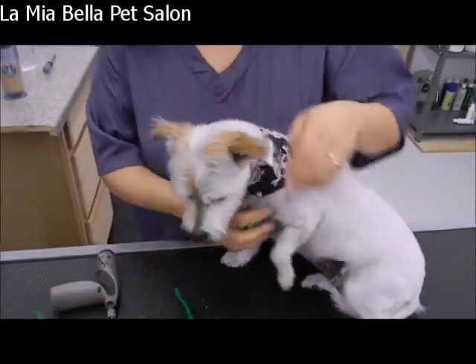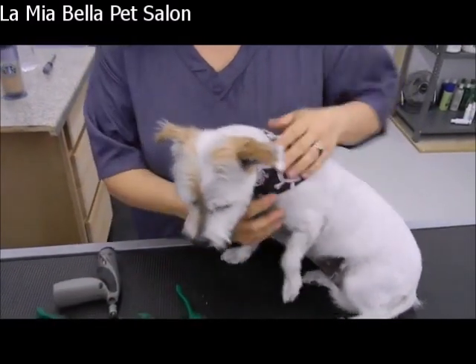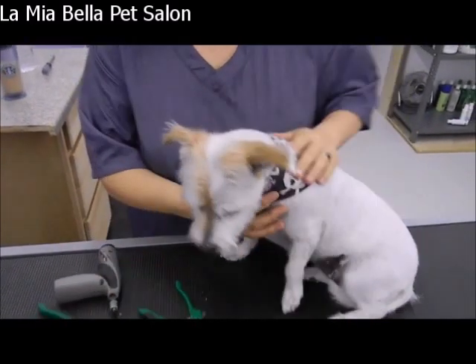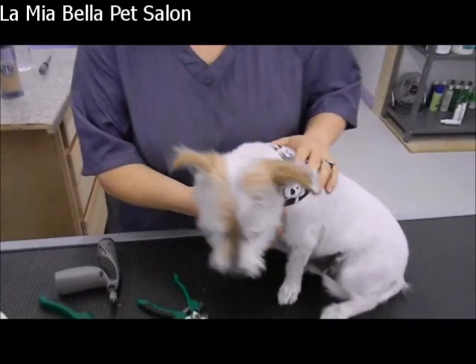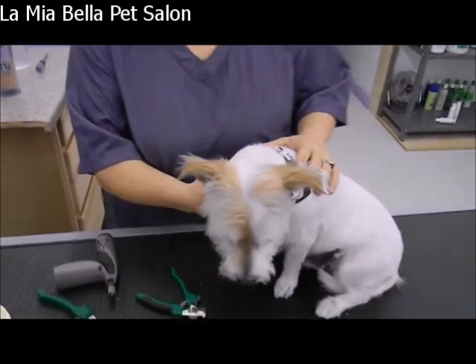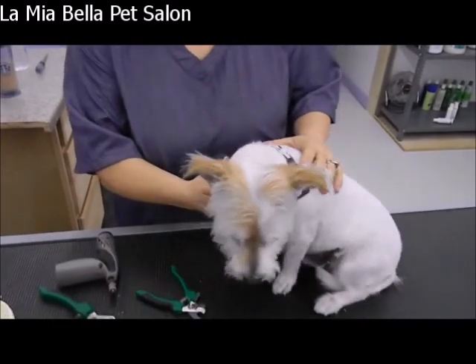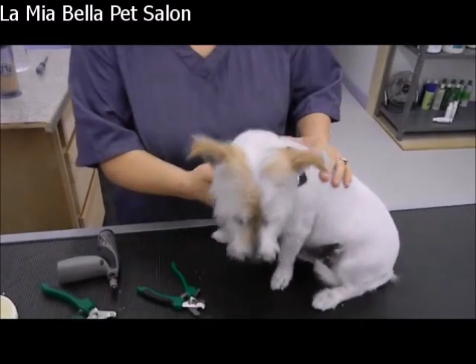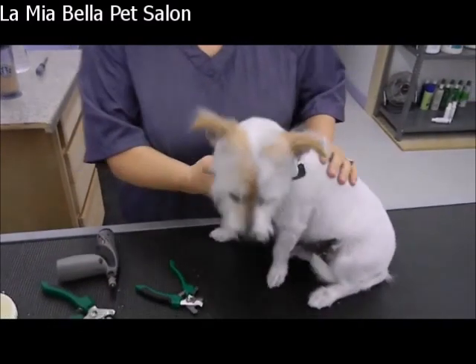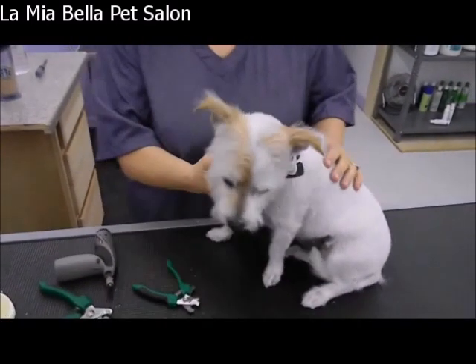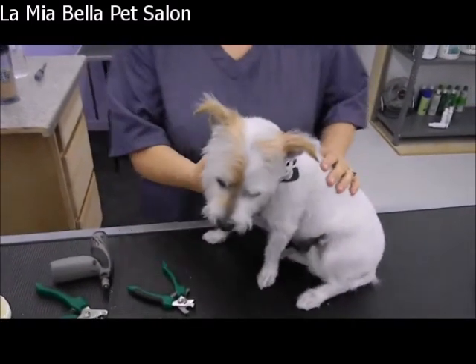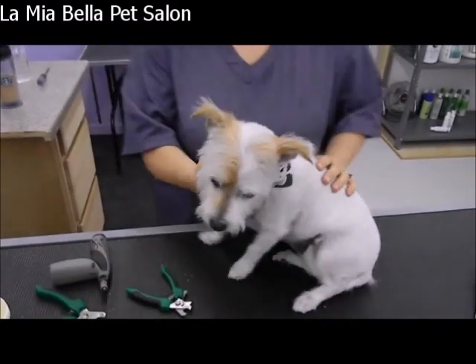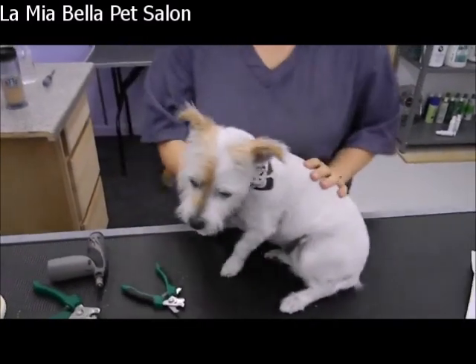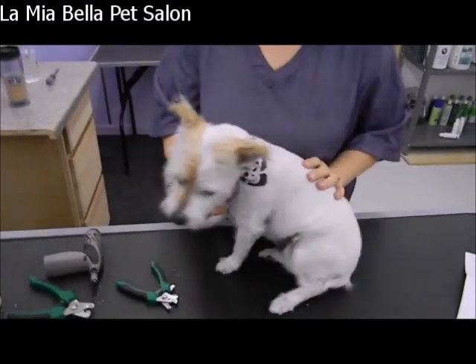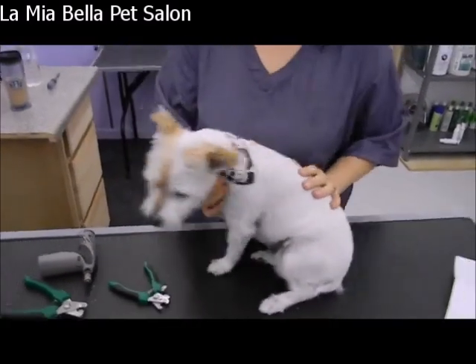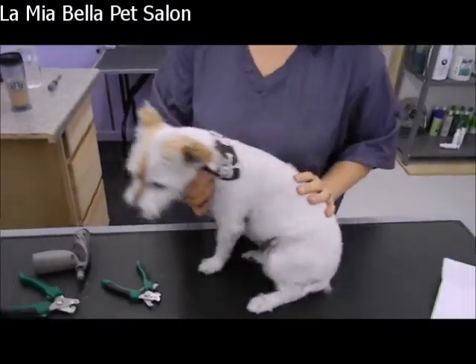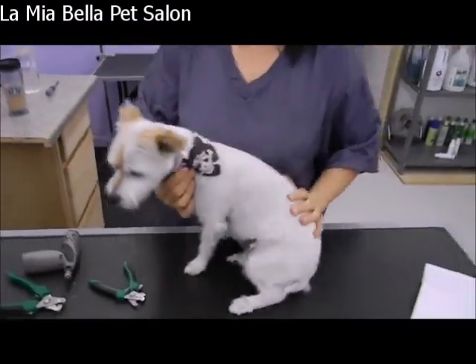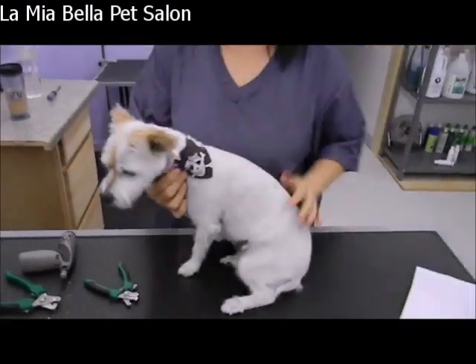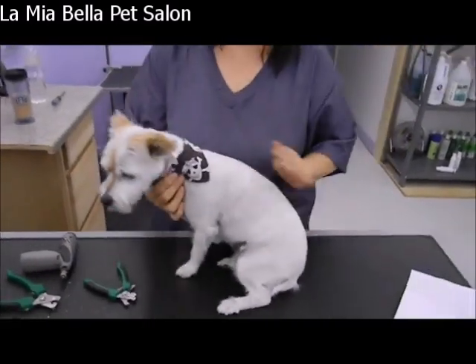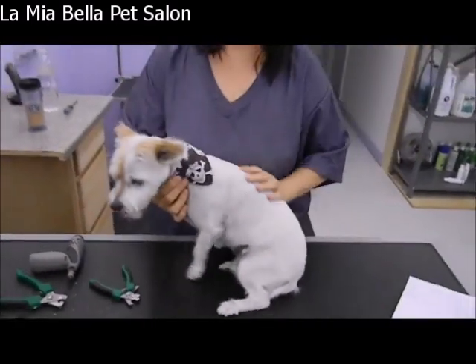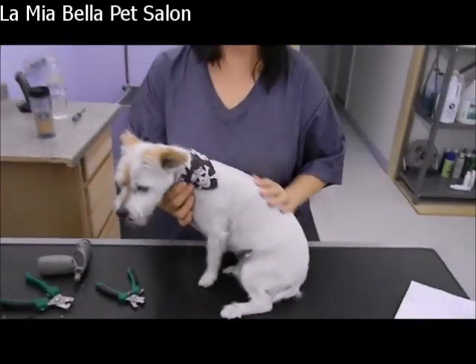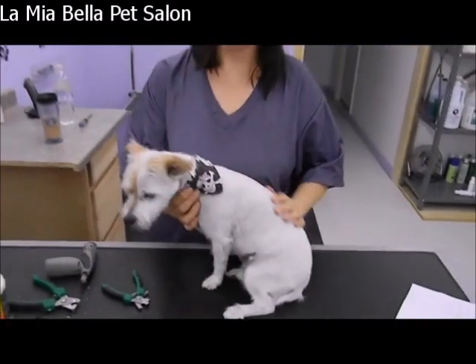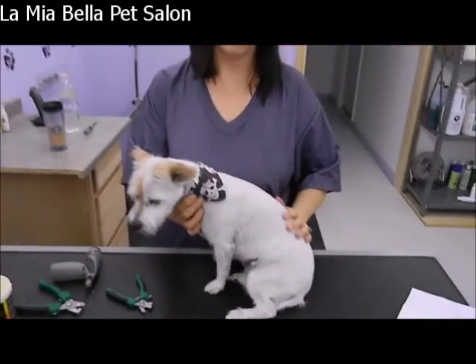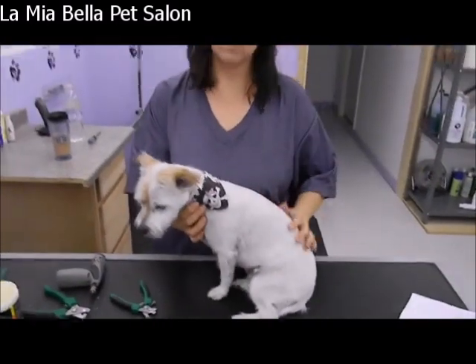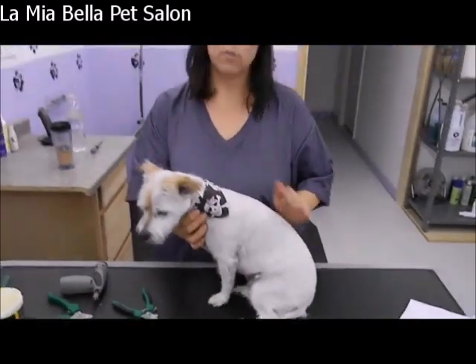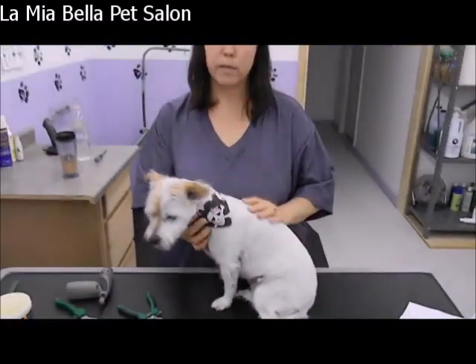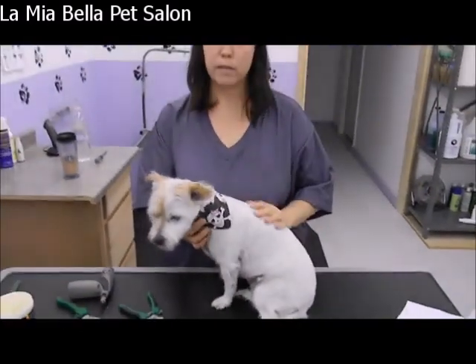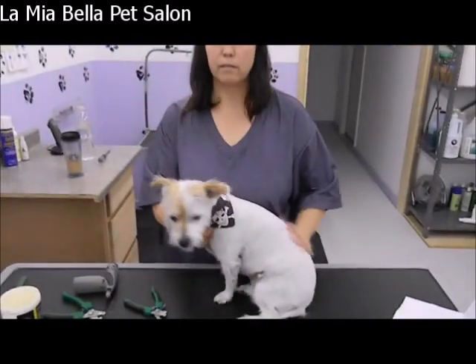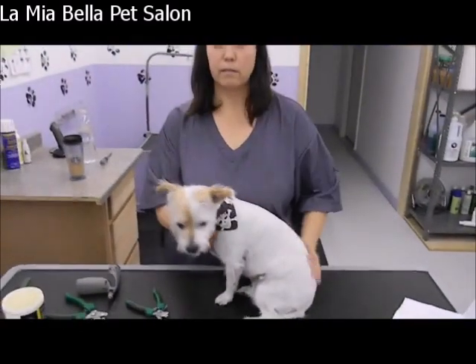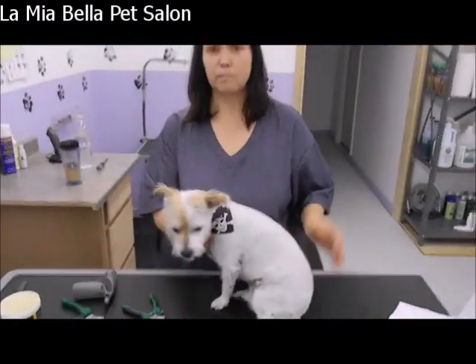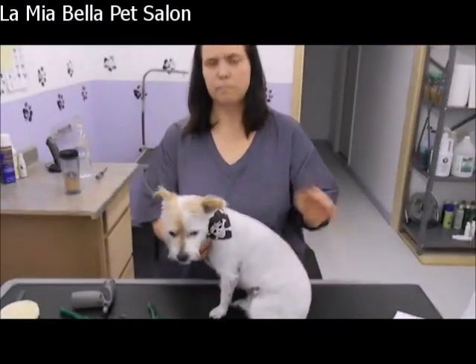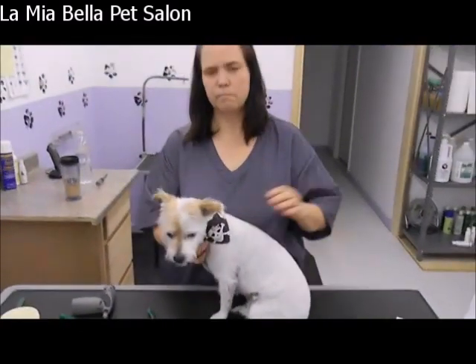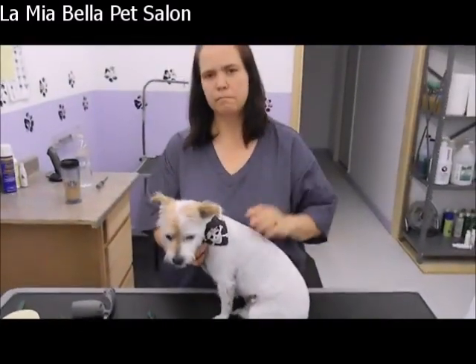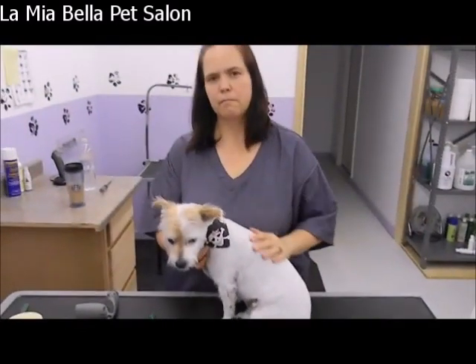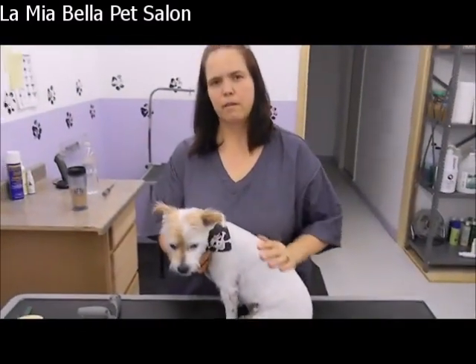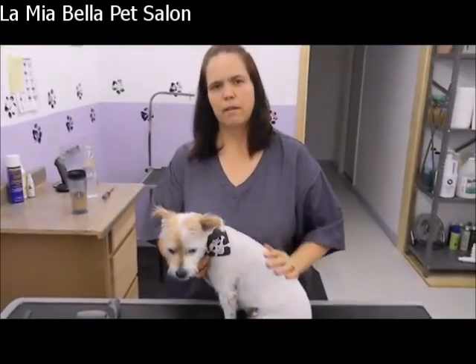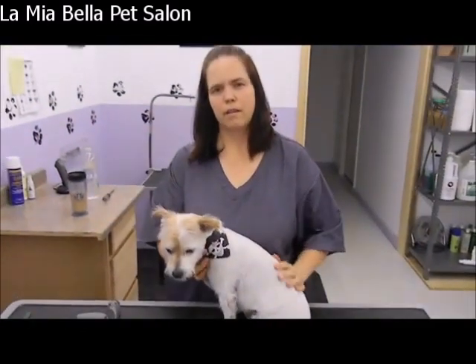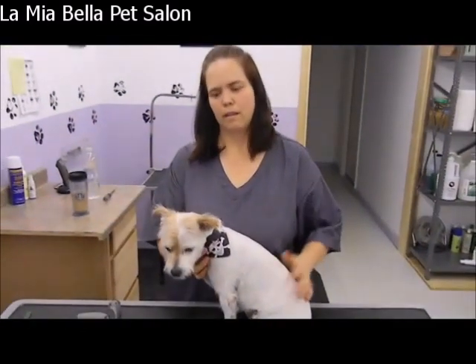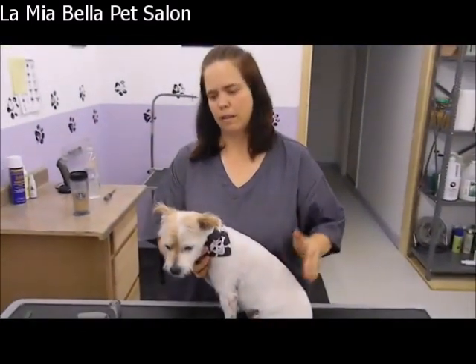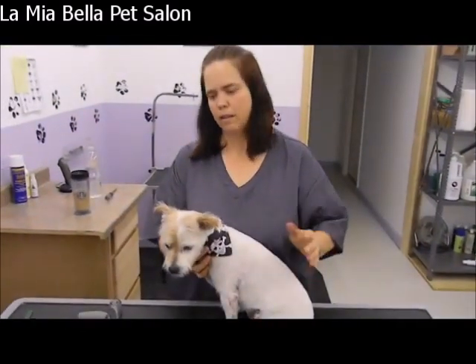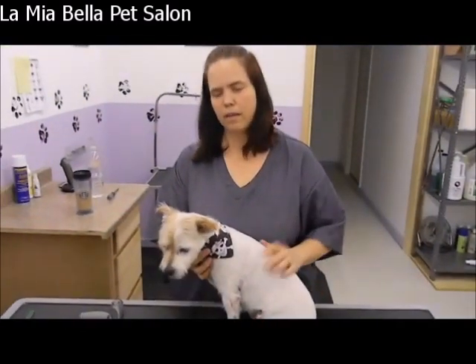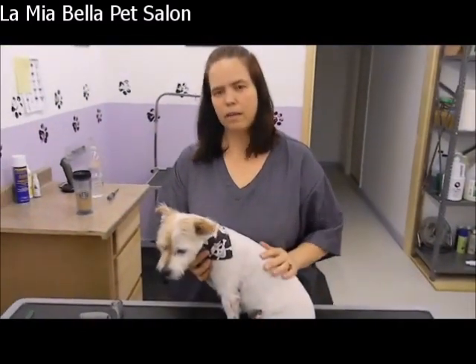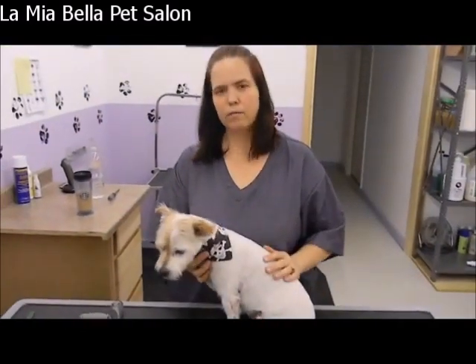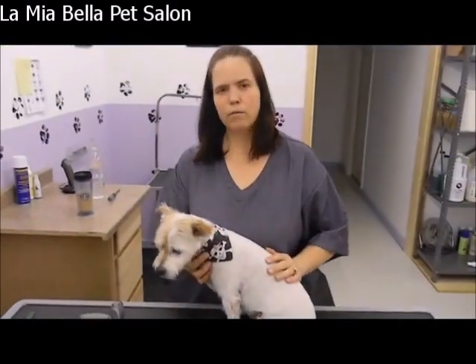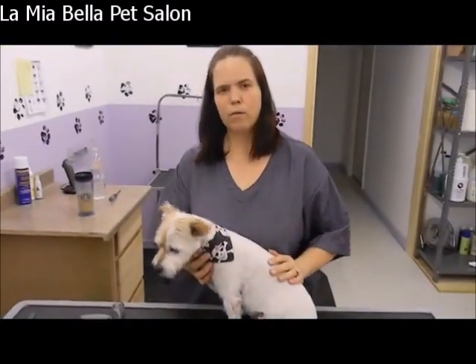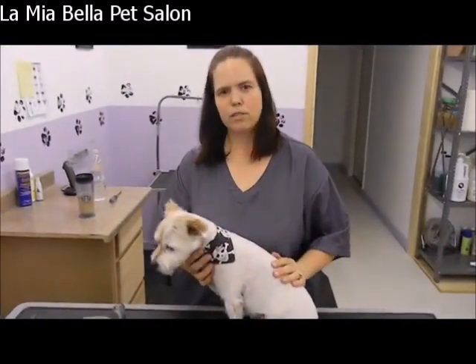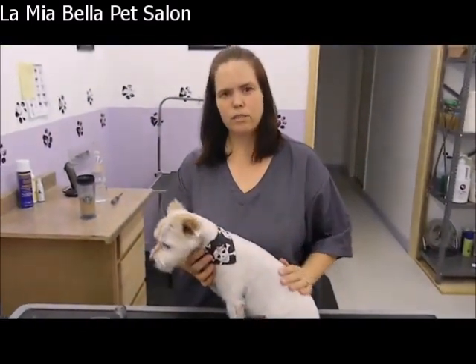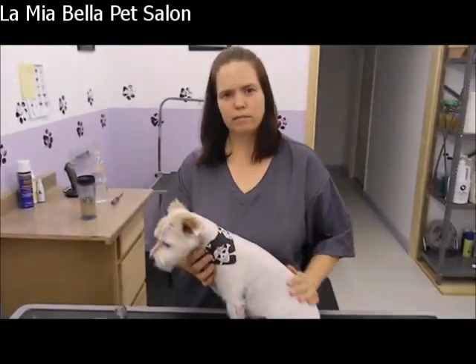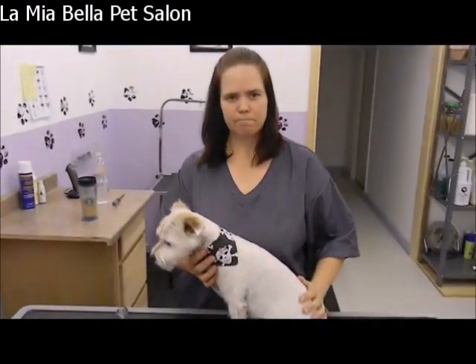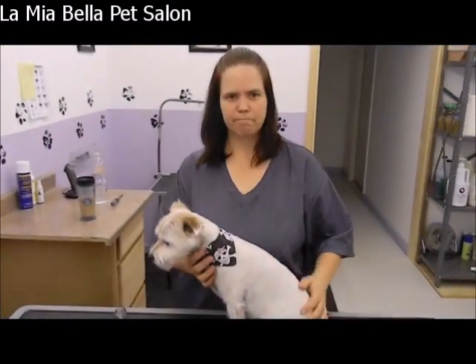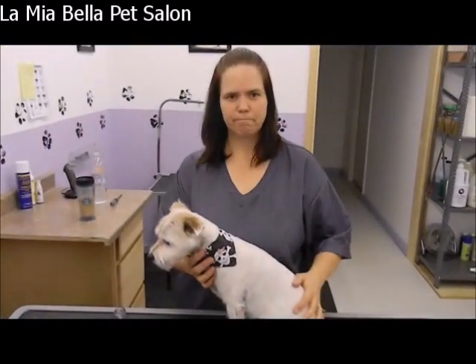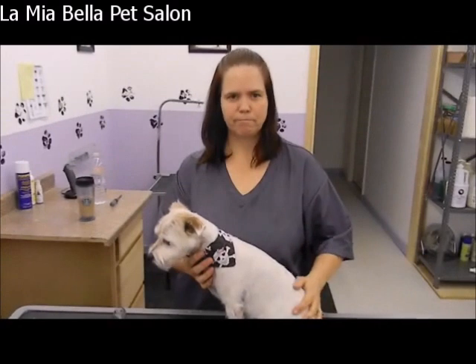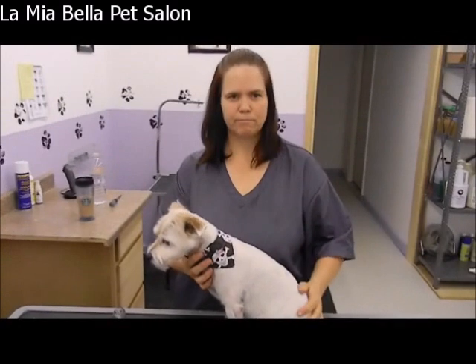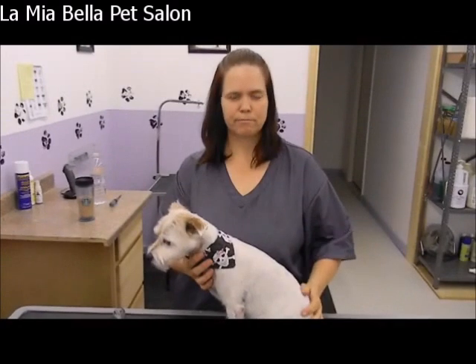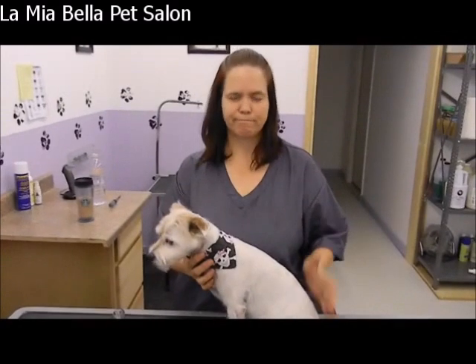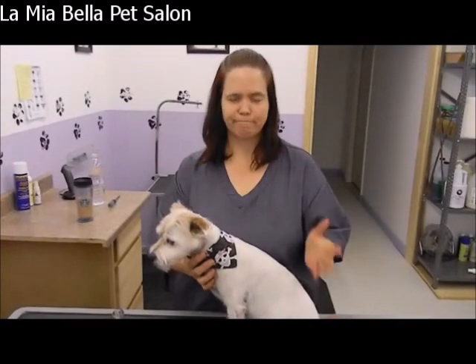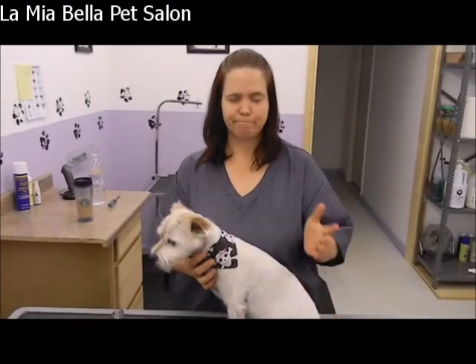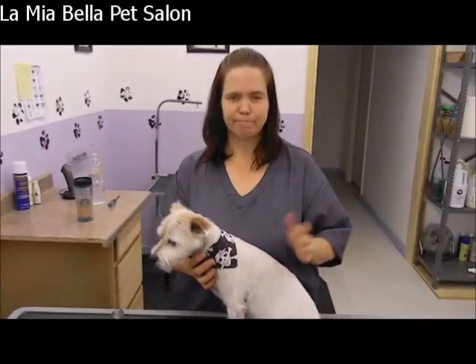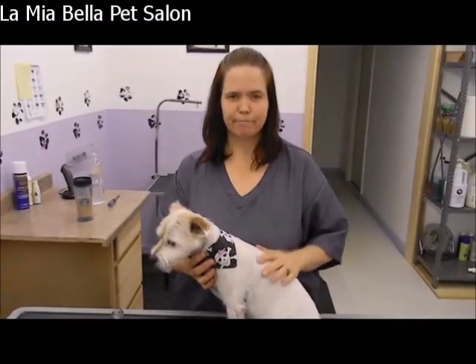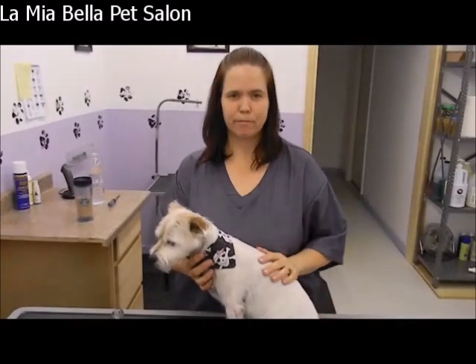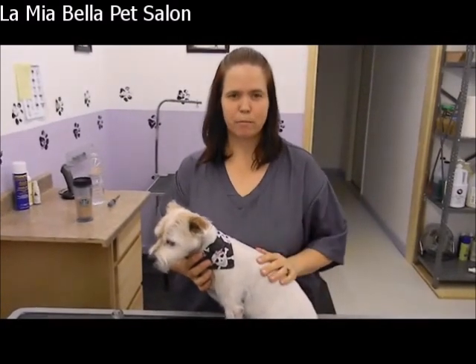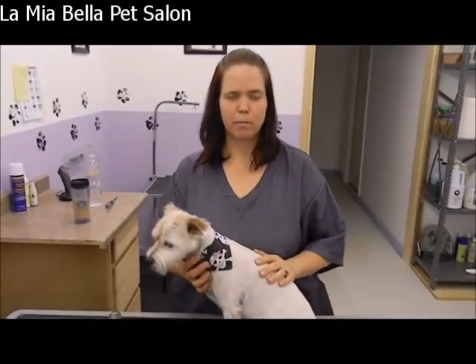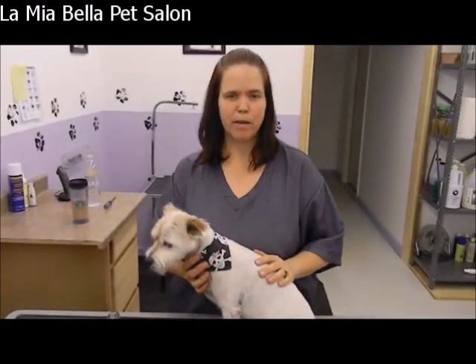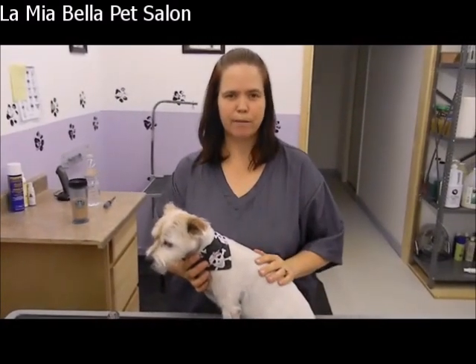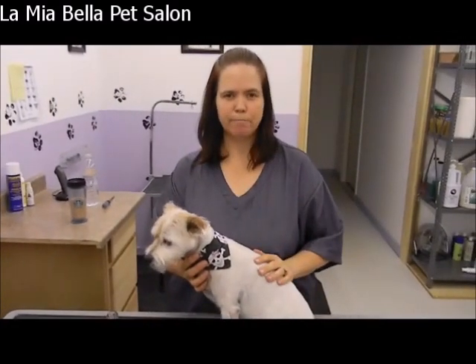That is our tutorial for nail trimming. Thank you for watching. Bye-bye.